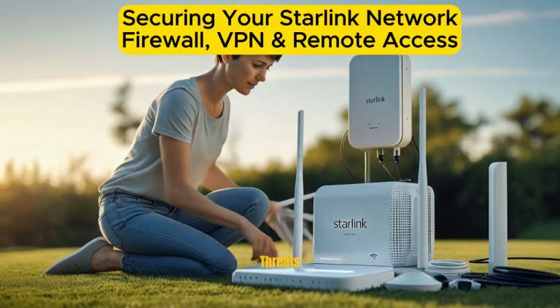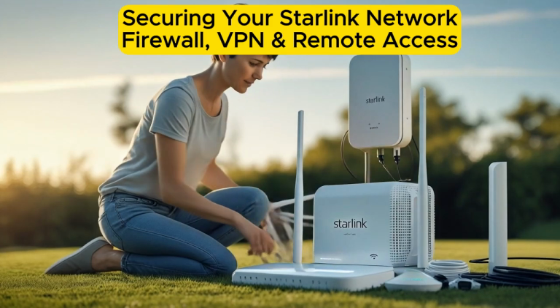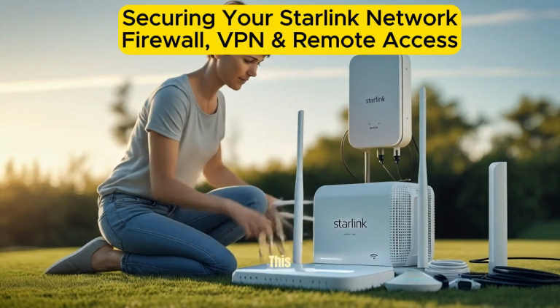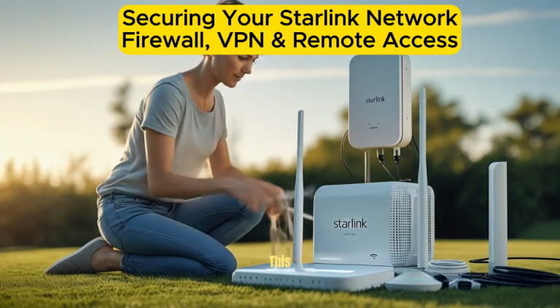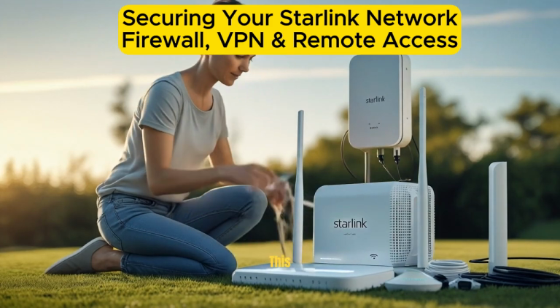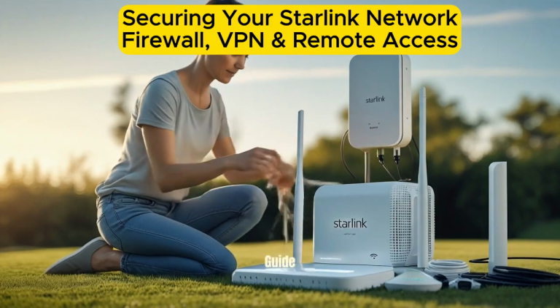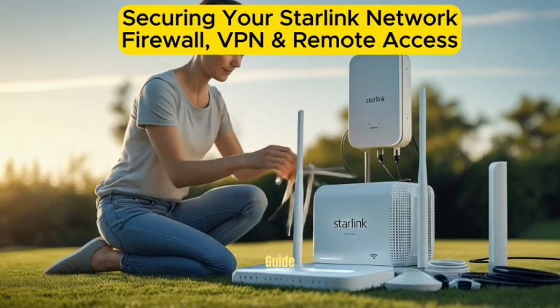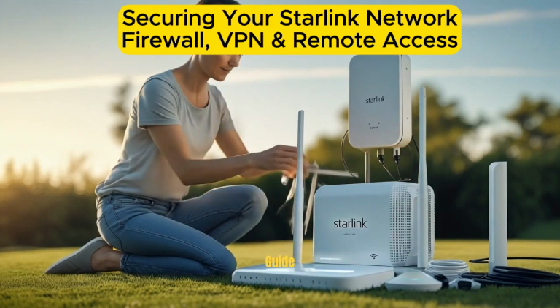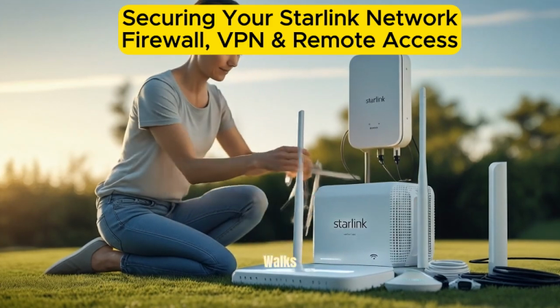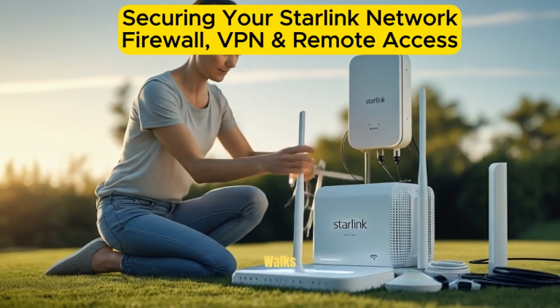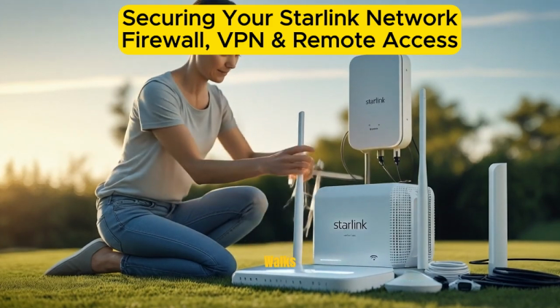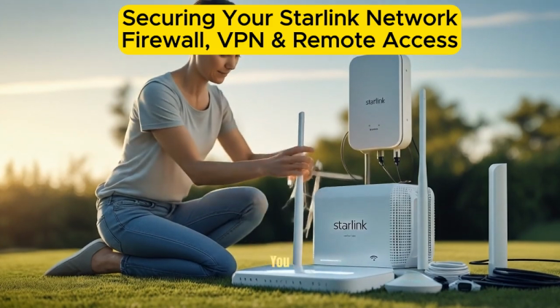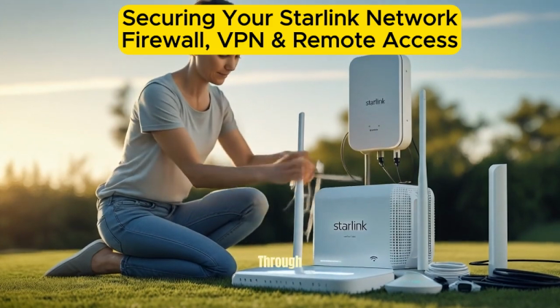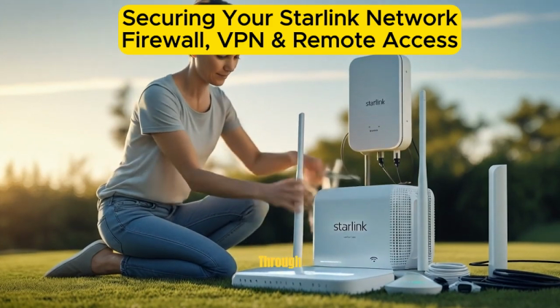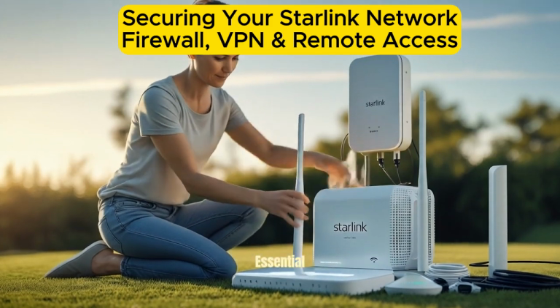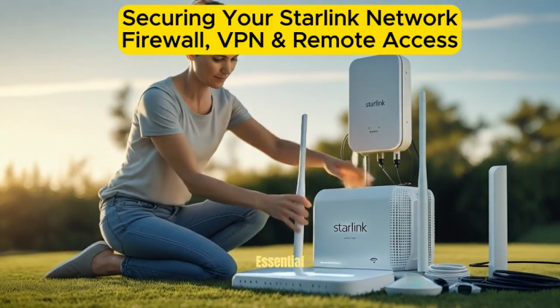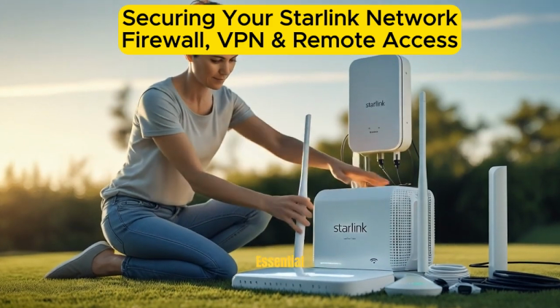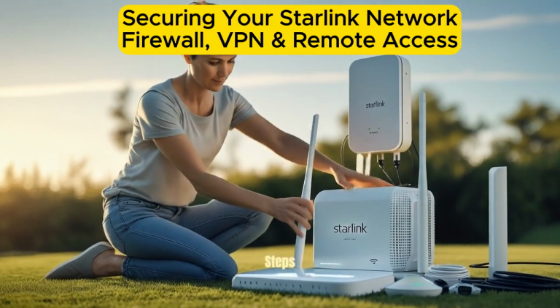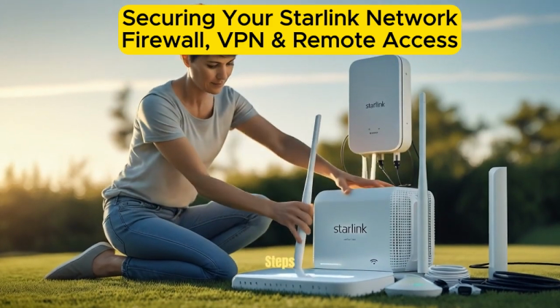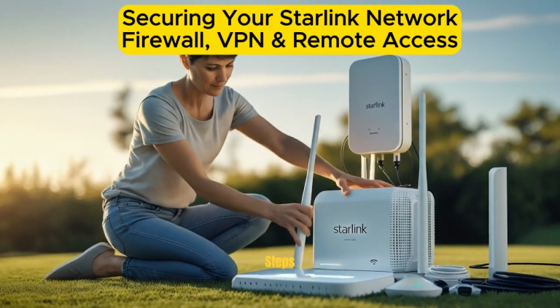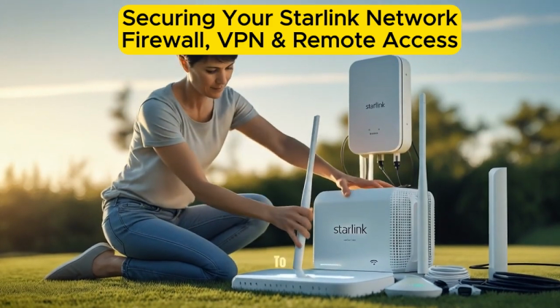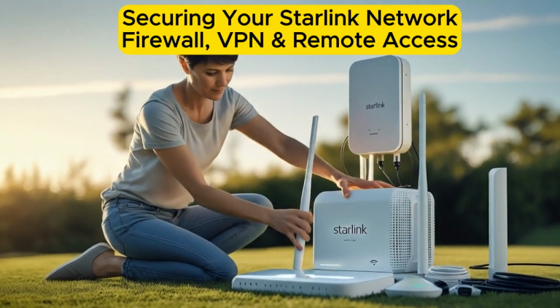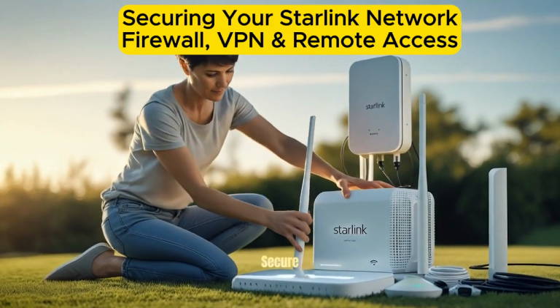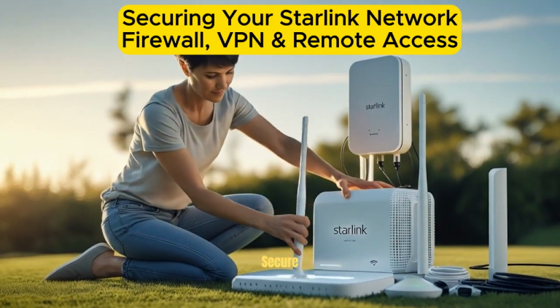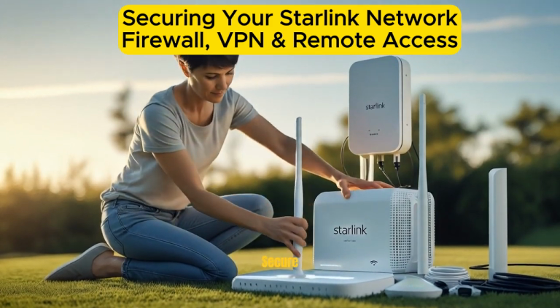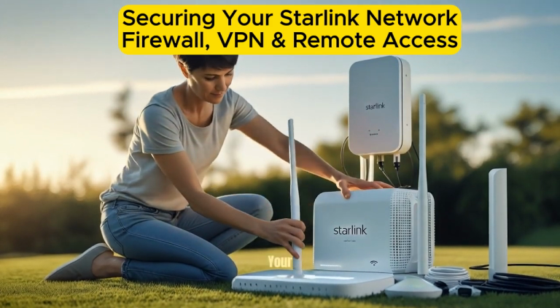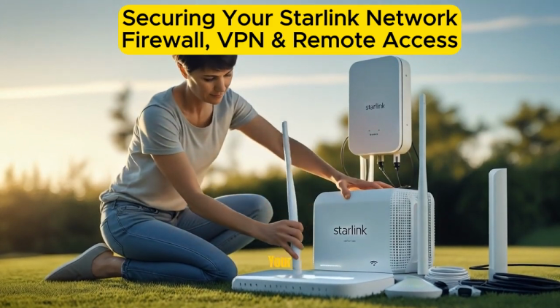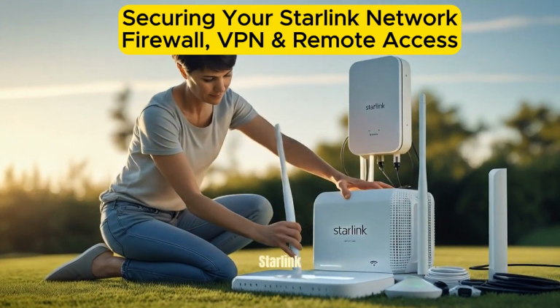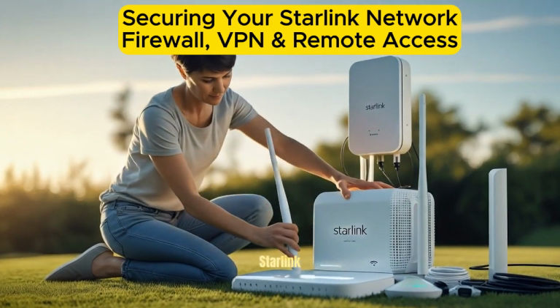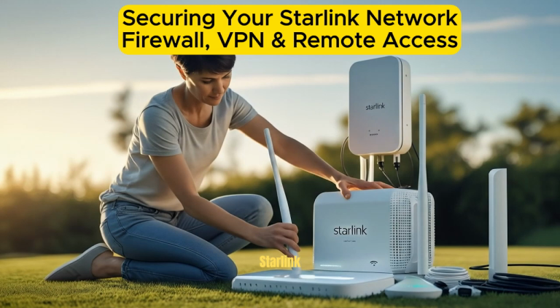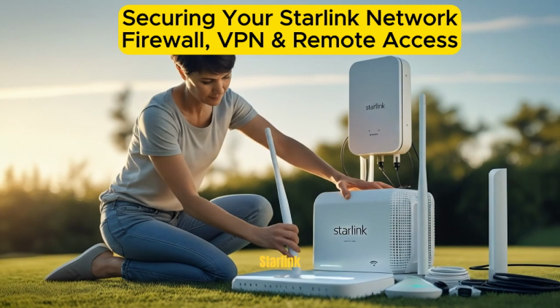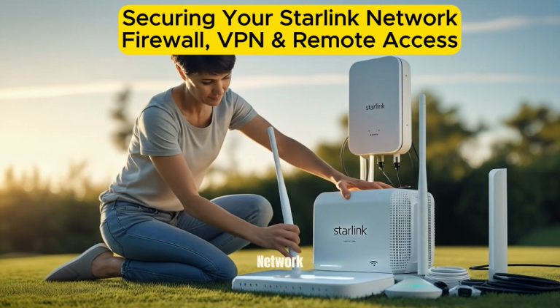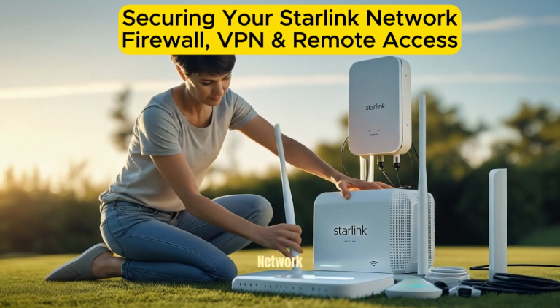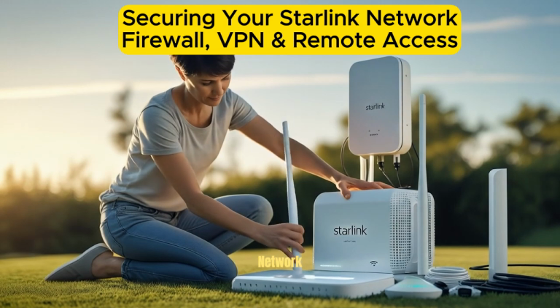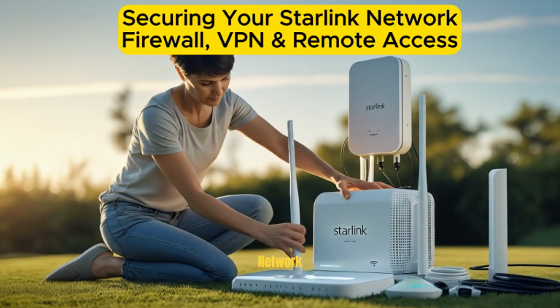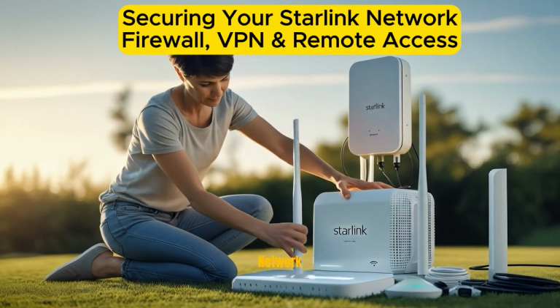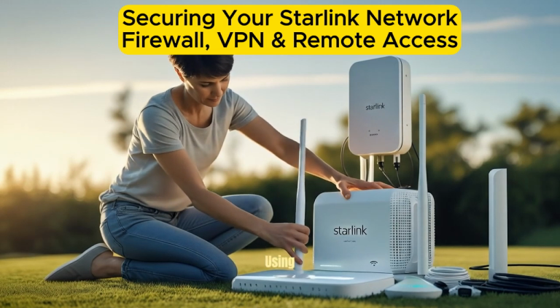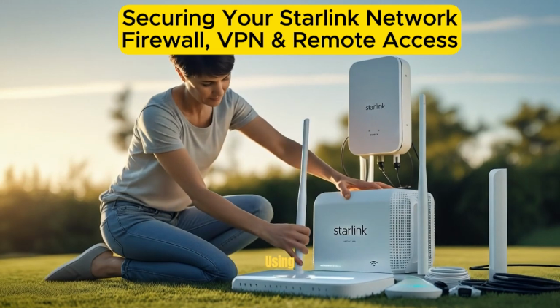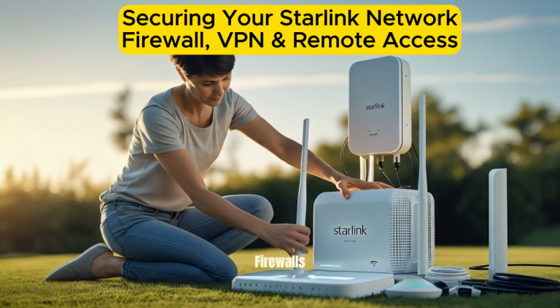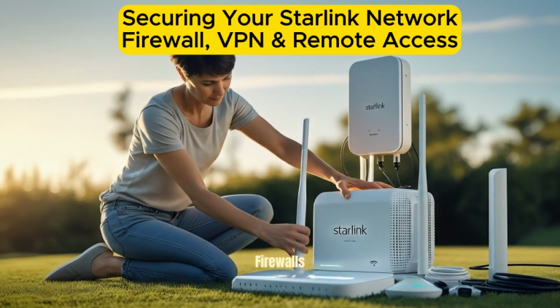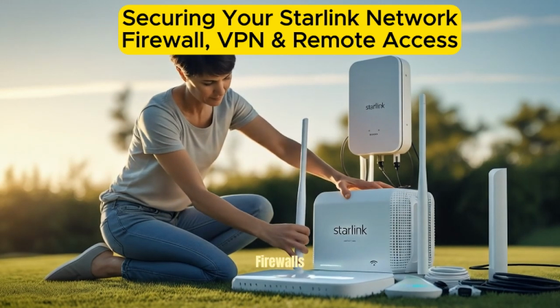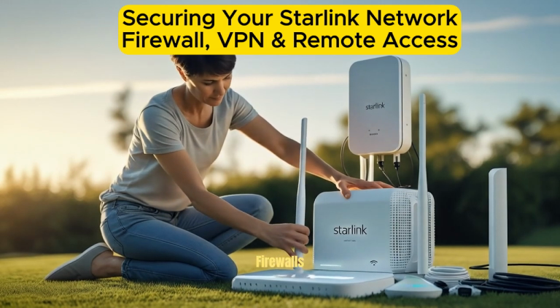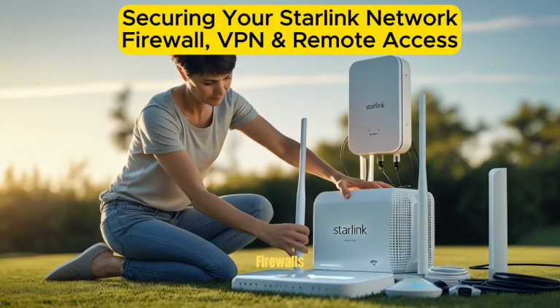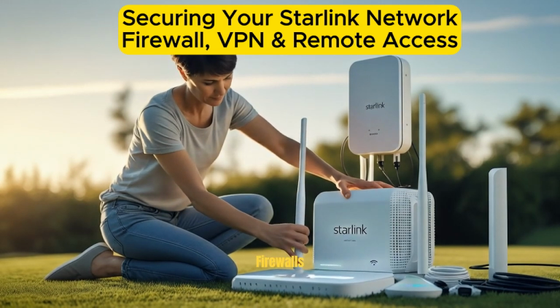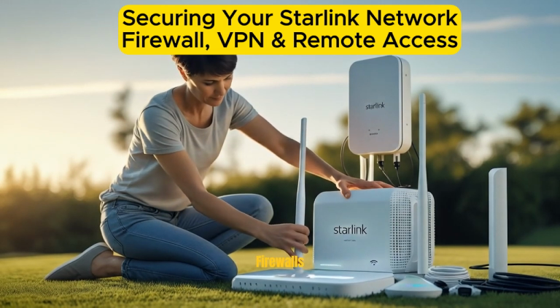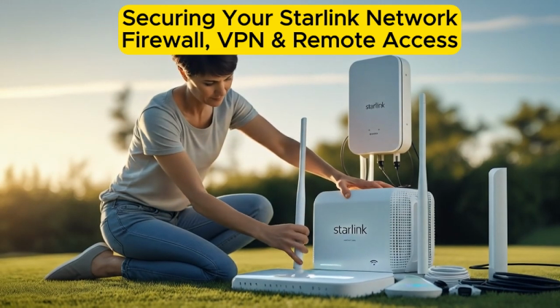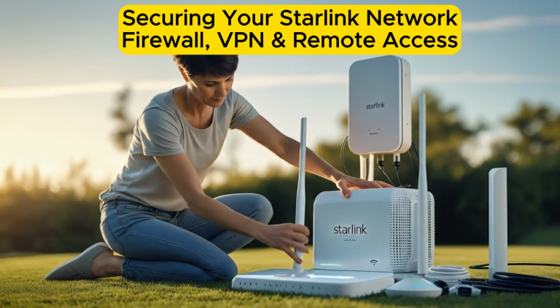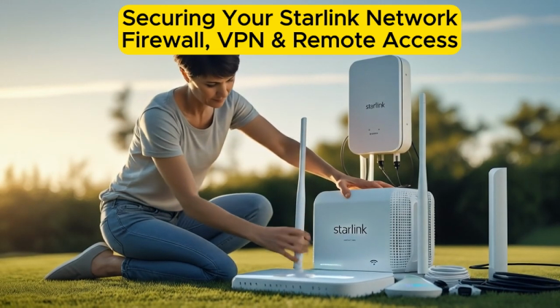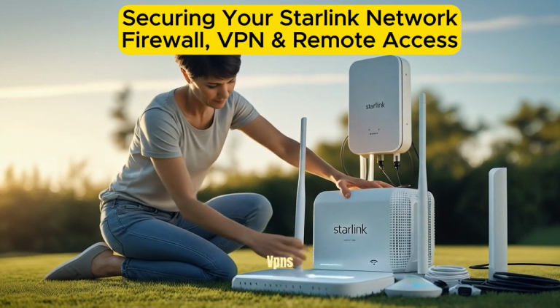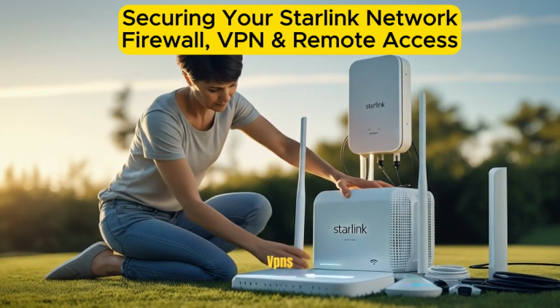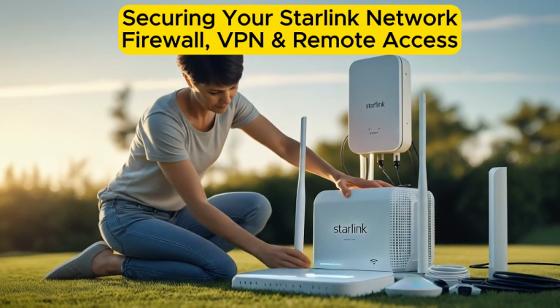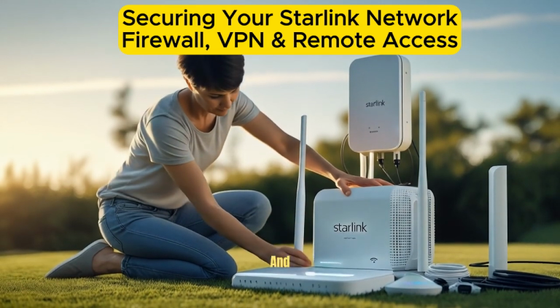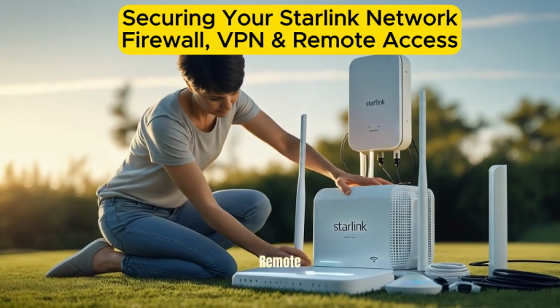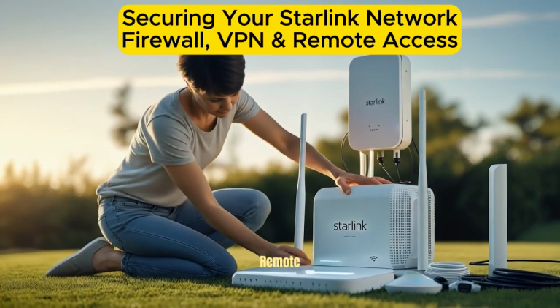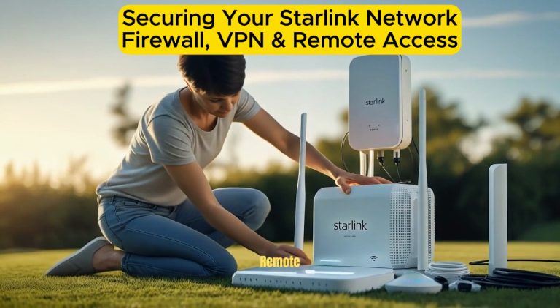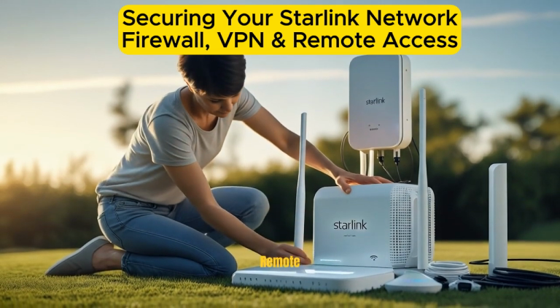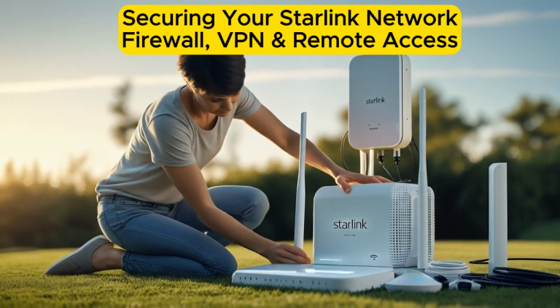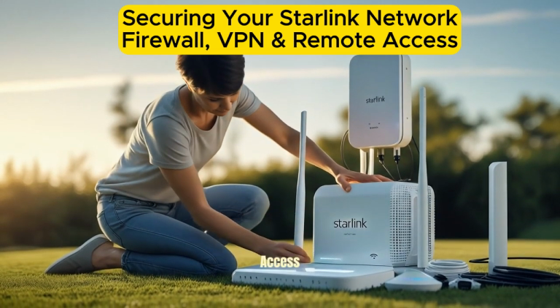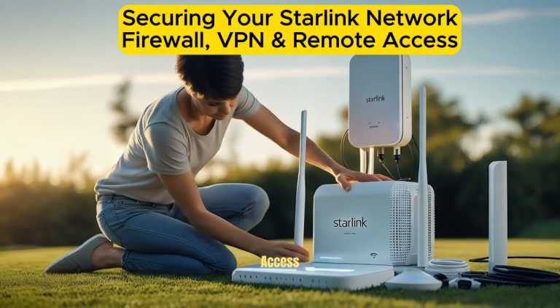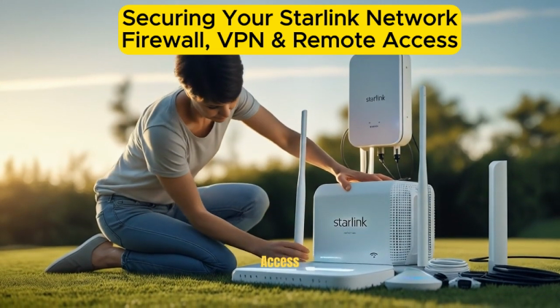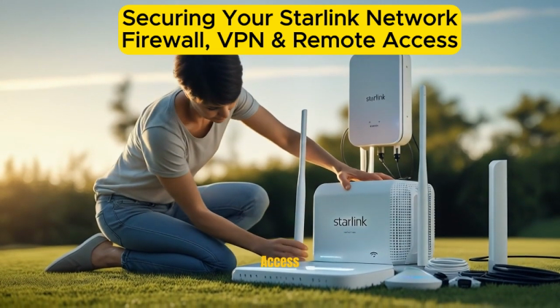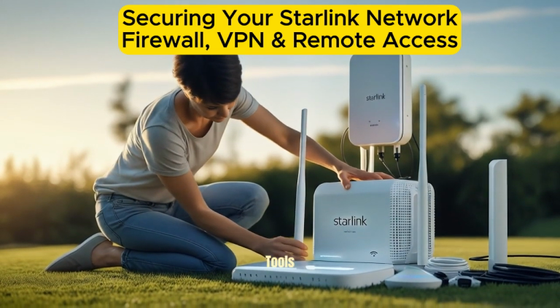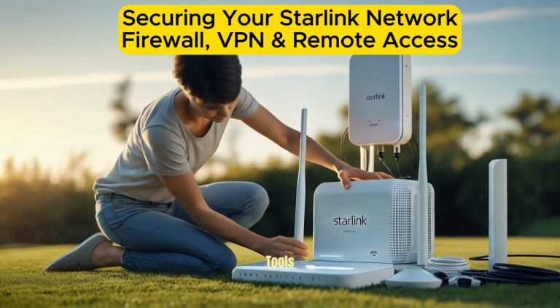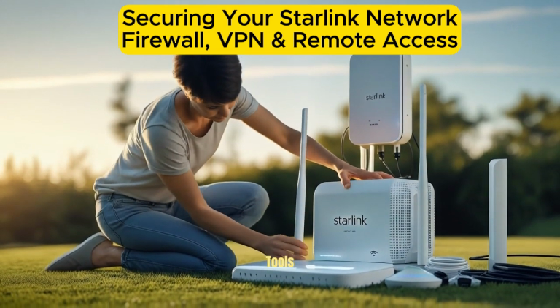This guide walks you through essential steps to secure your Starlink network using firewalls, VPNs, and remote access tools.